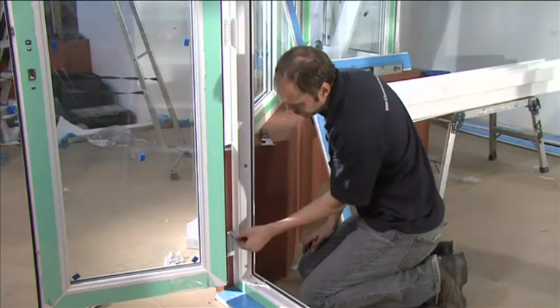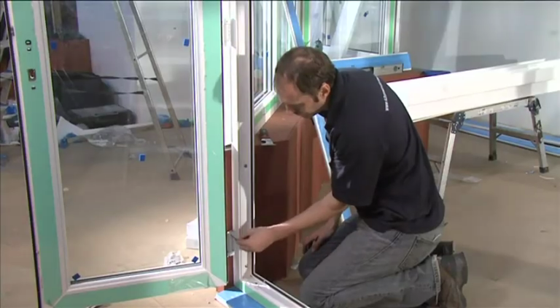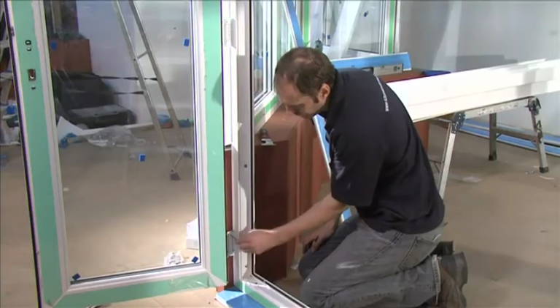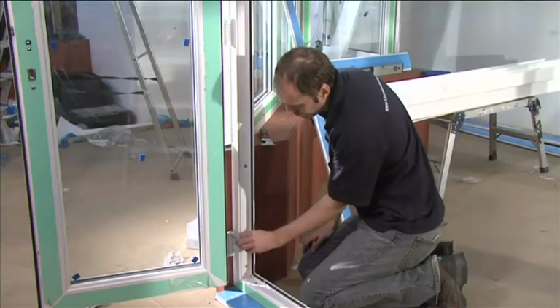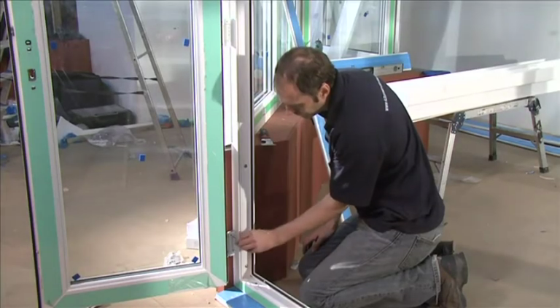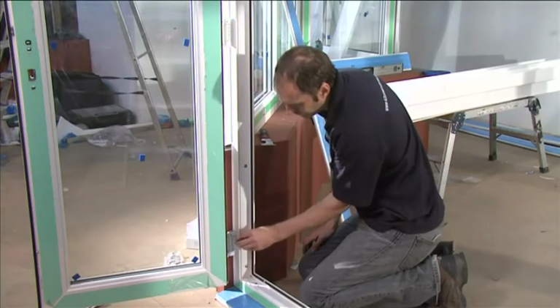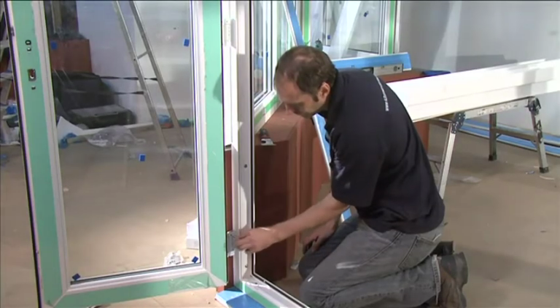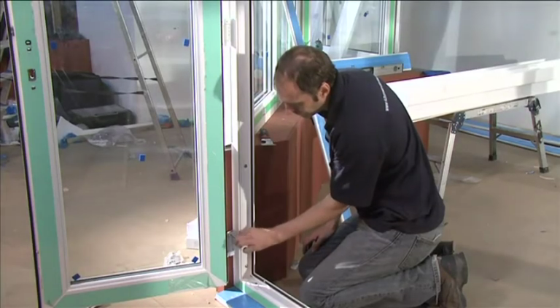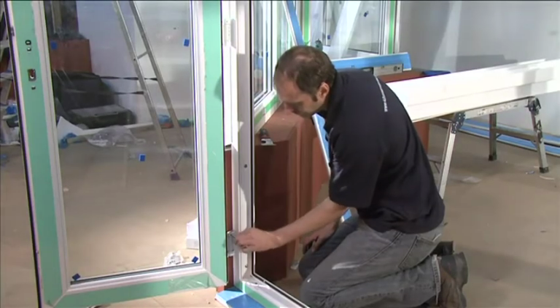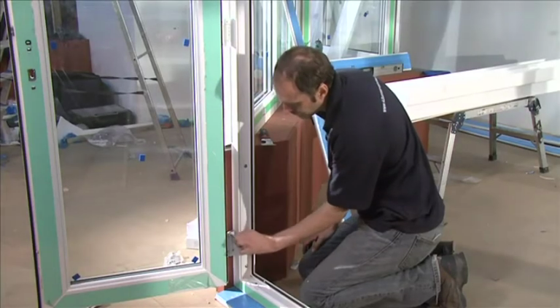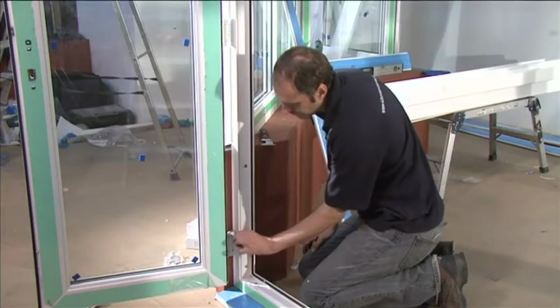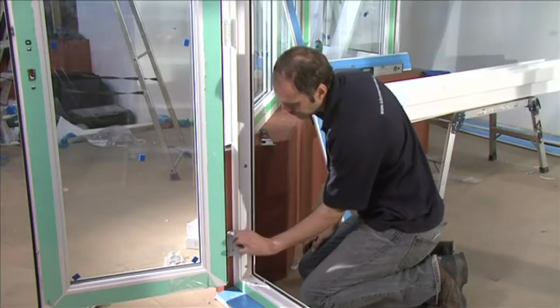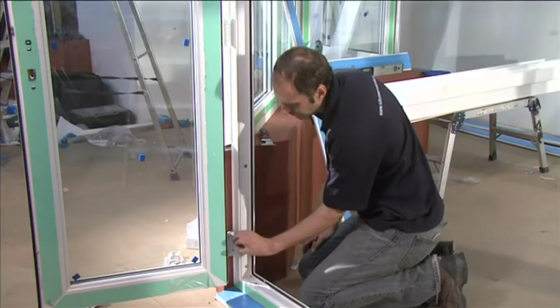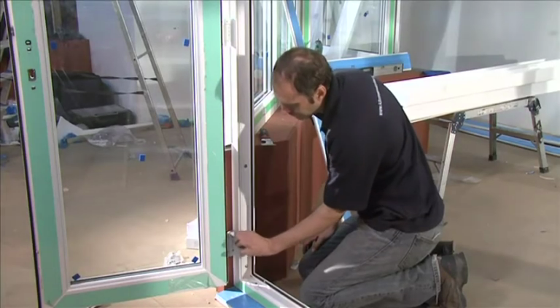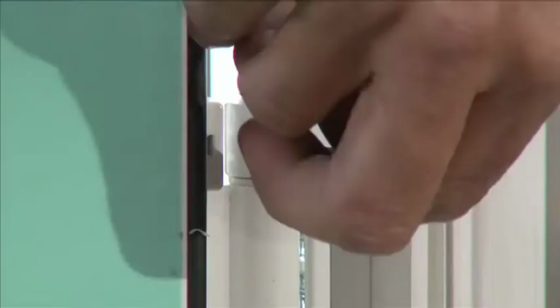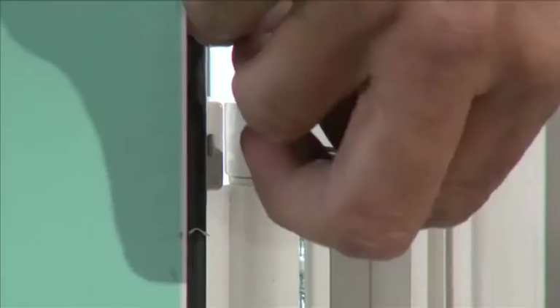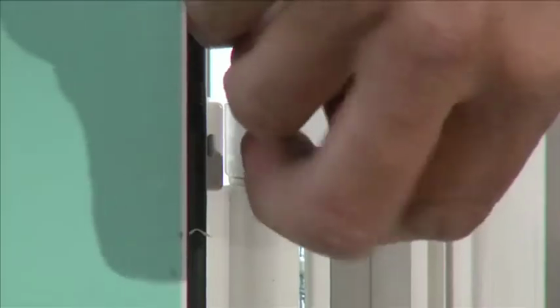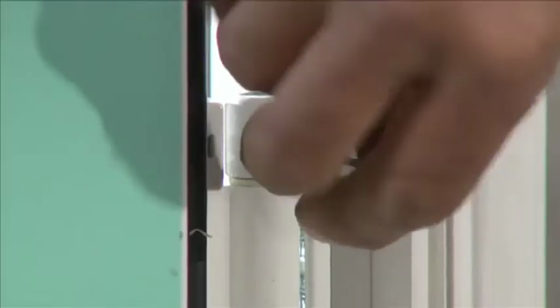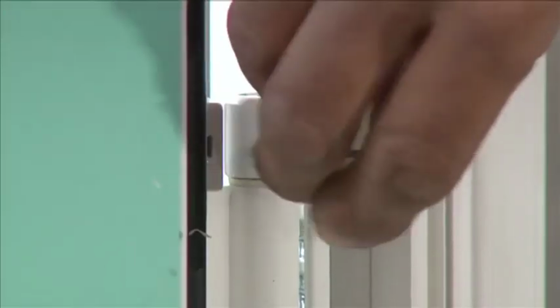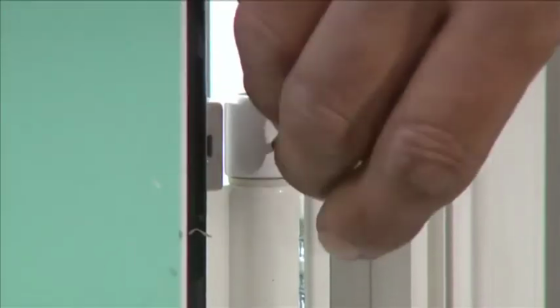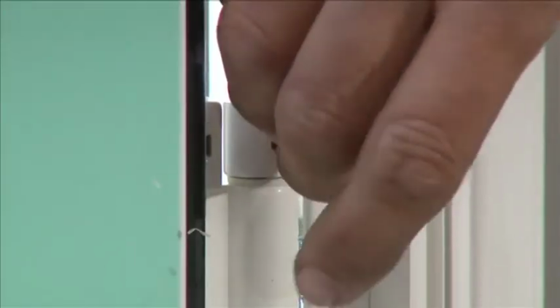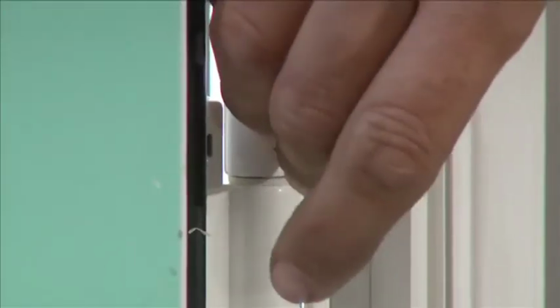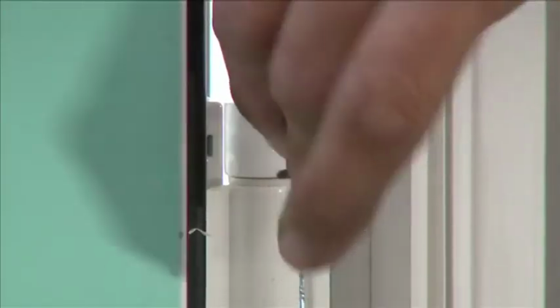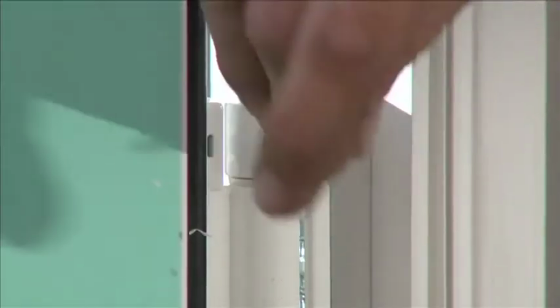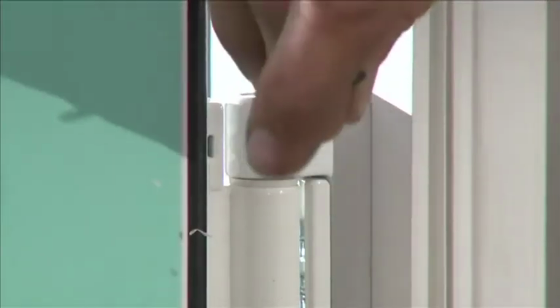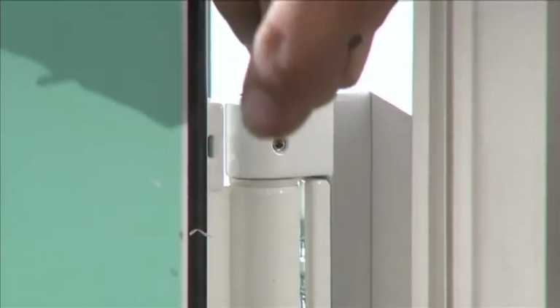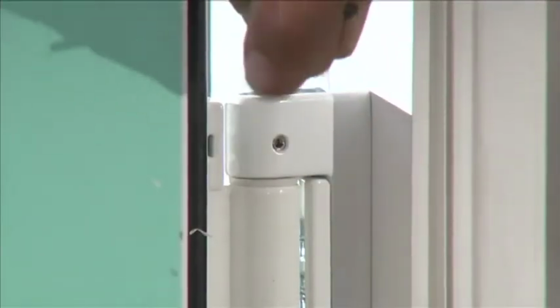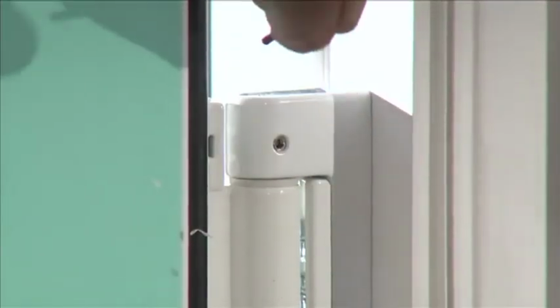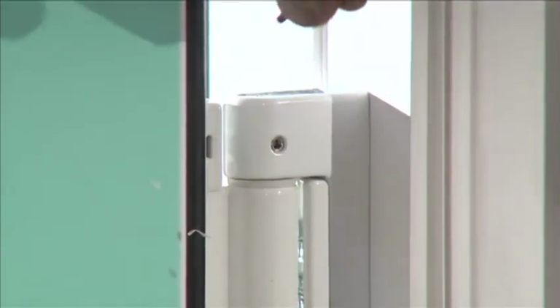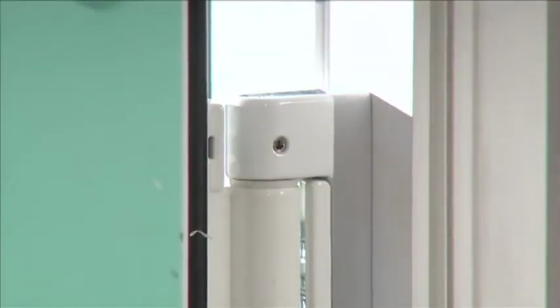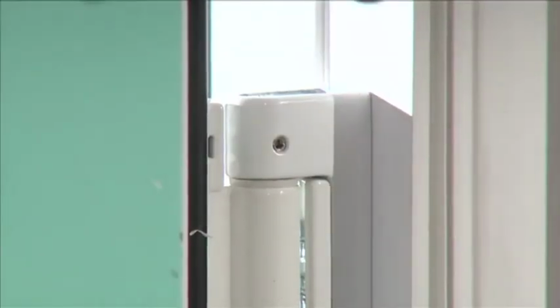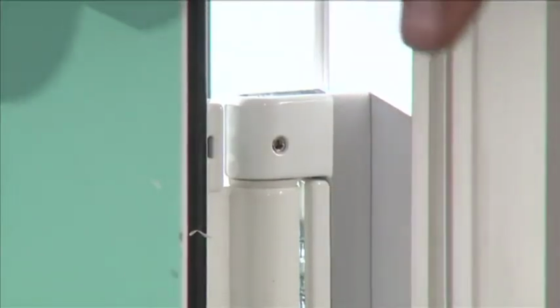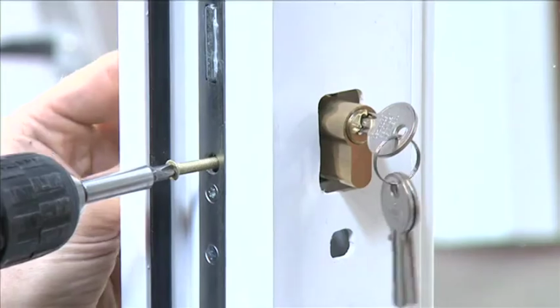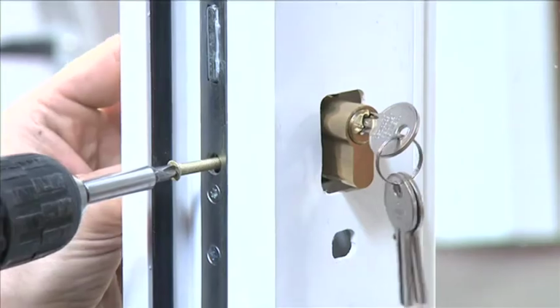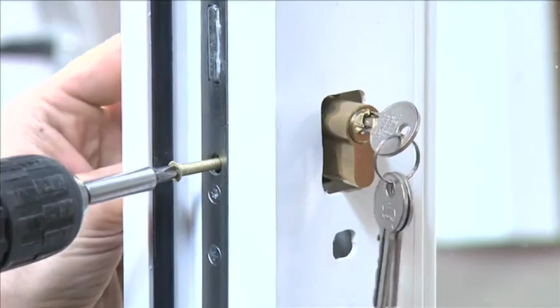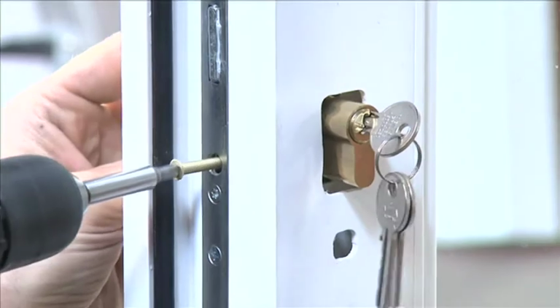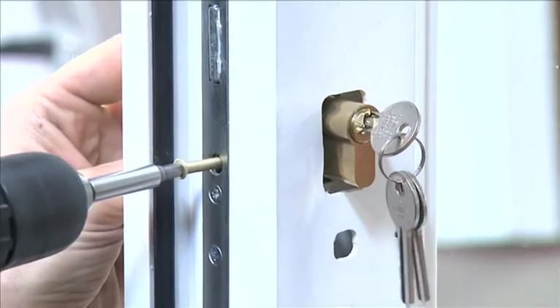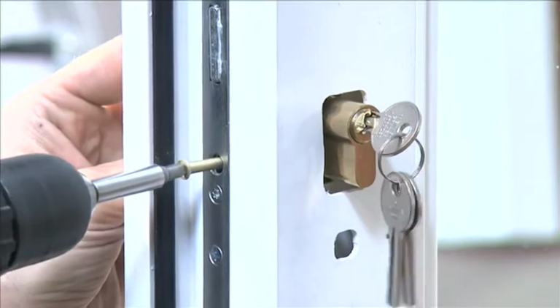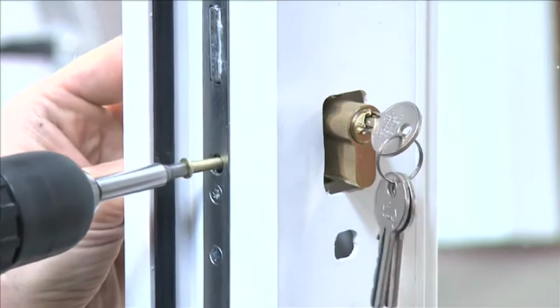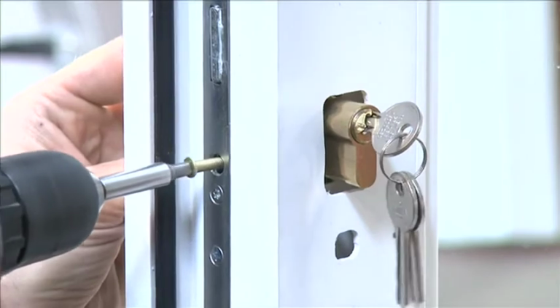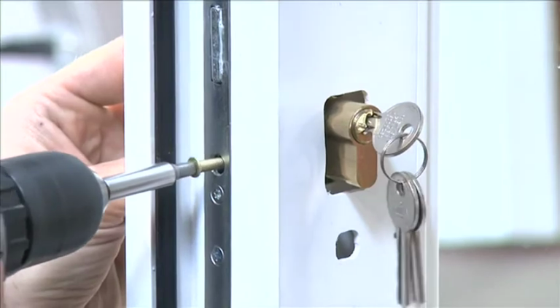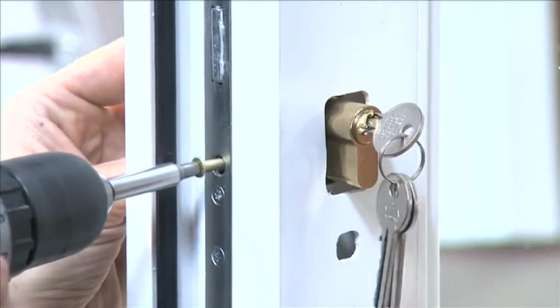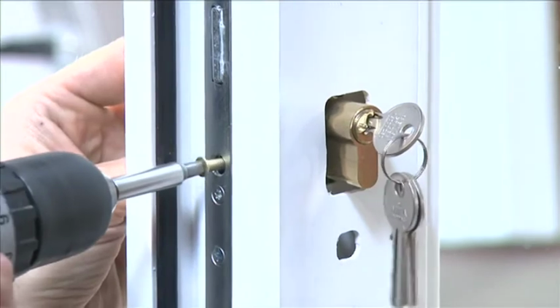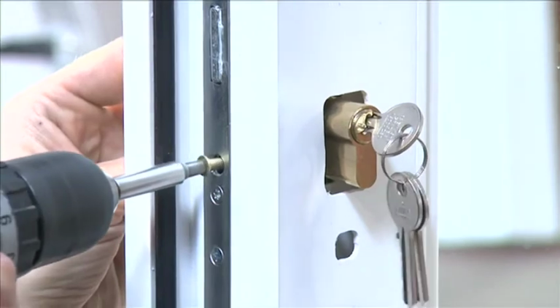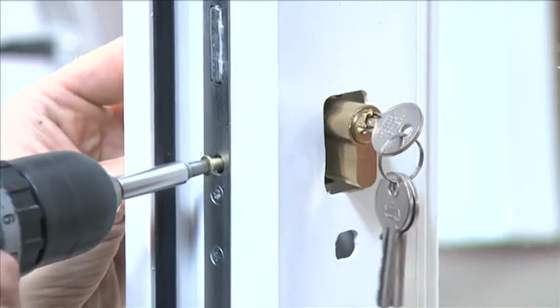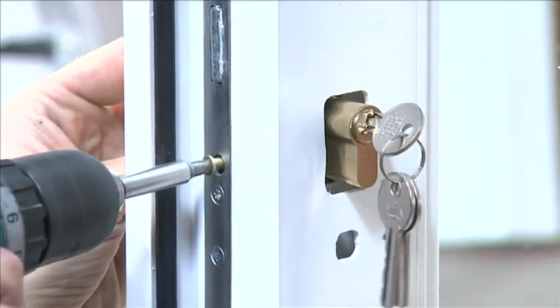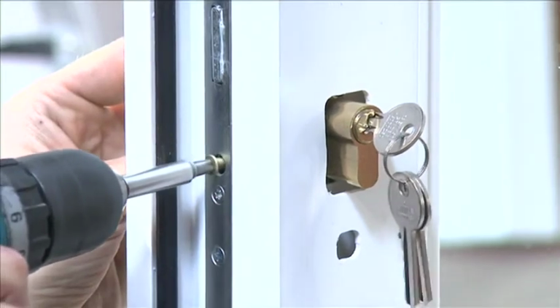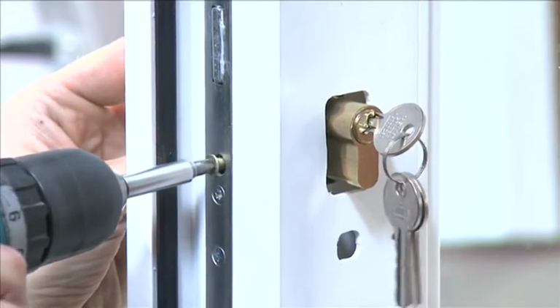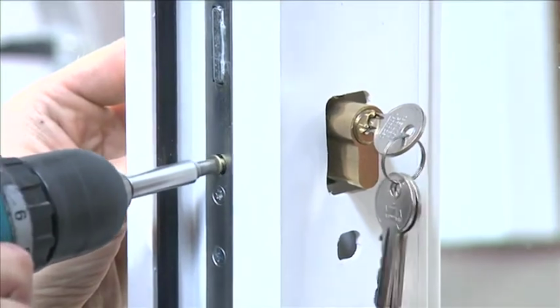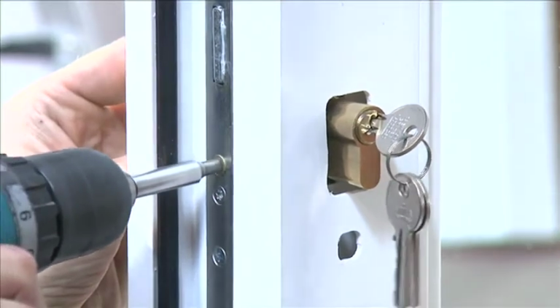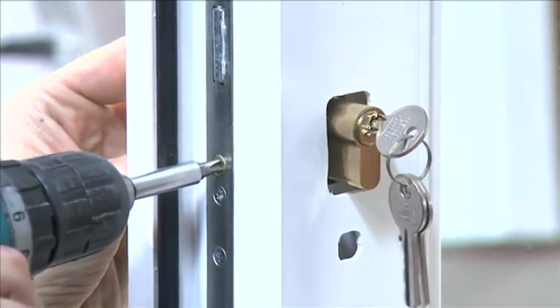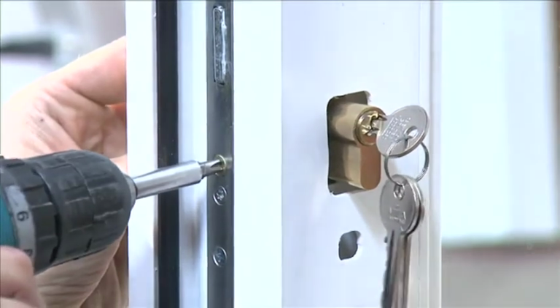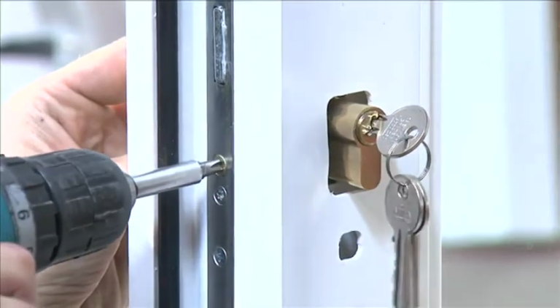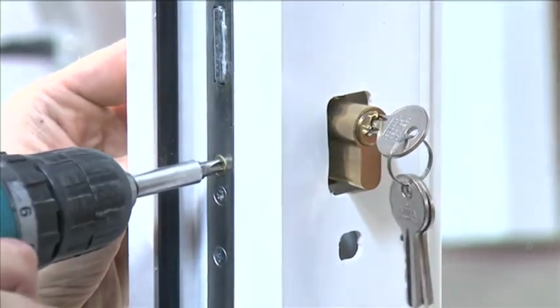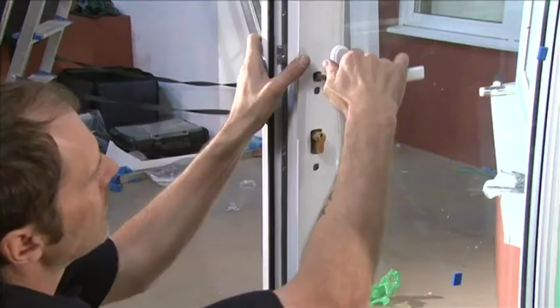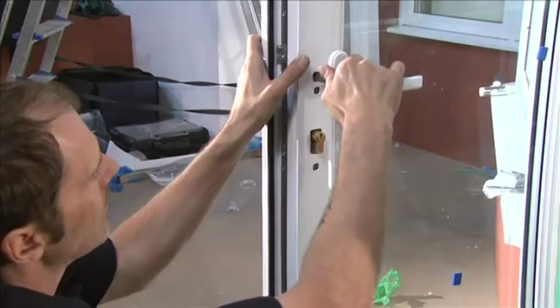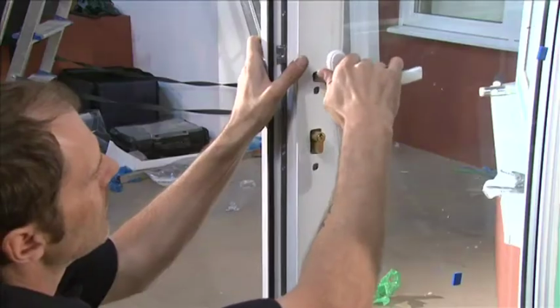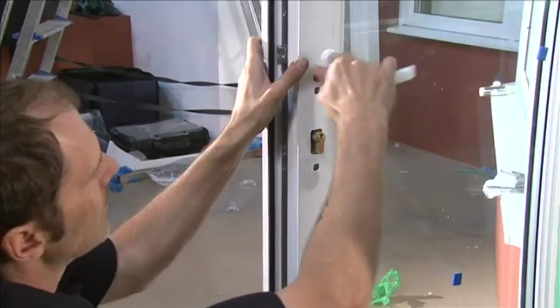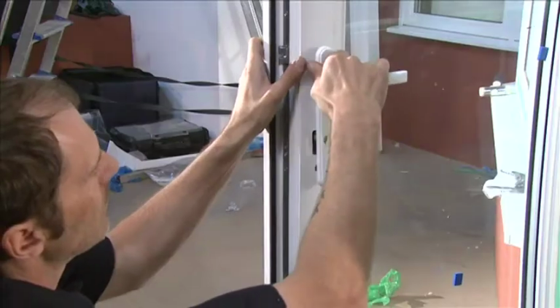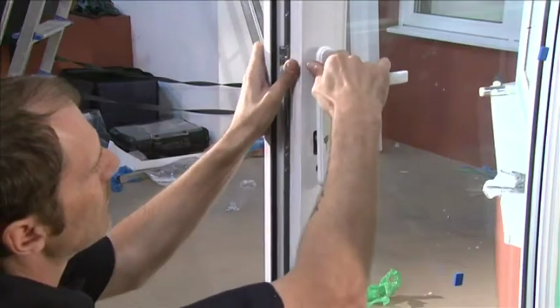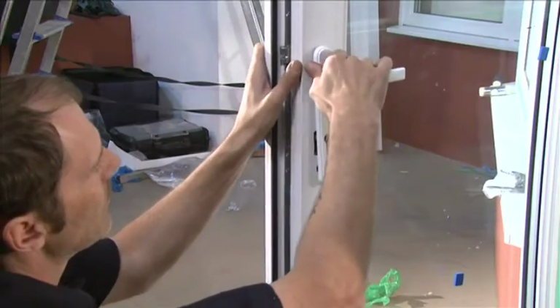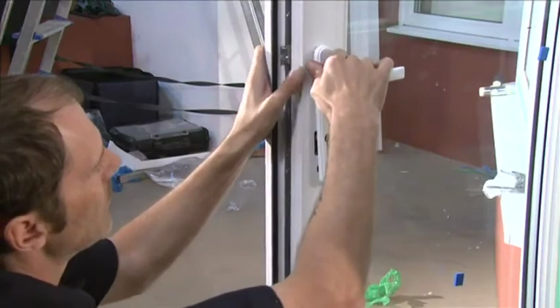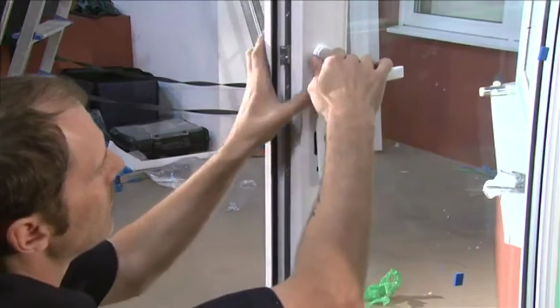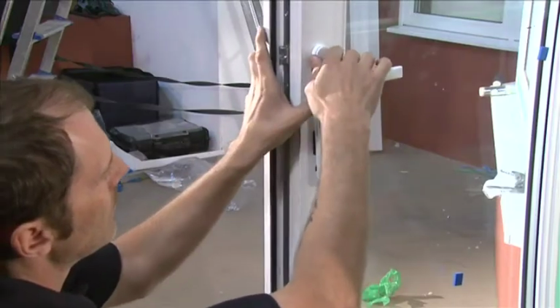At this point you can tighten the grub screws. Fit the door handles and cylinder.